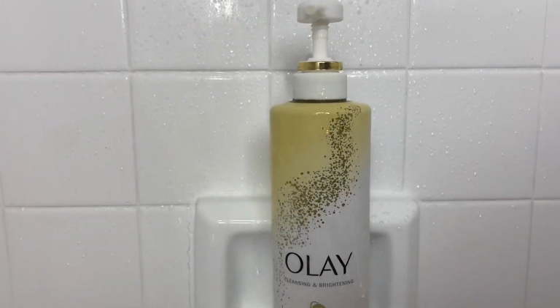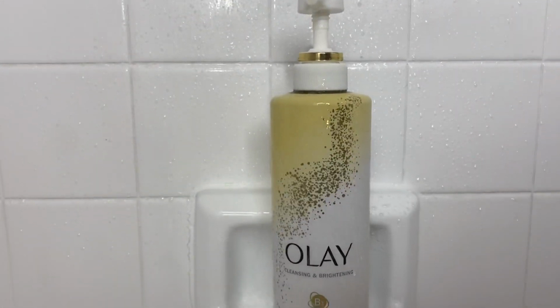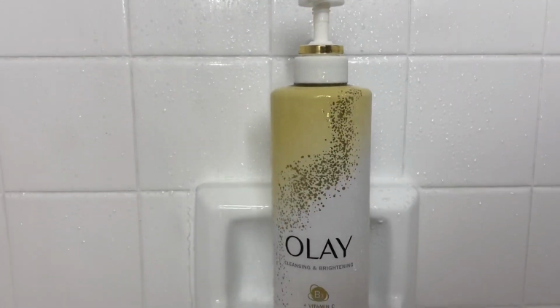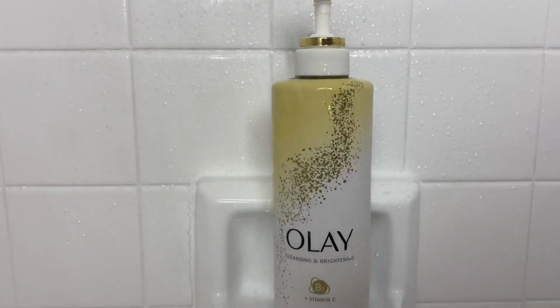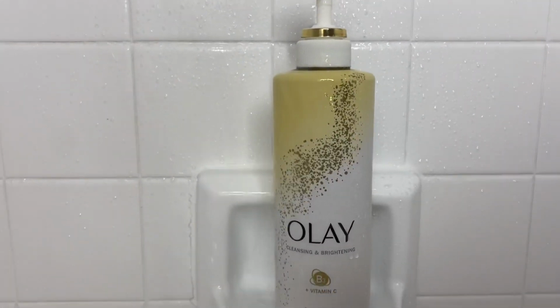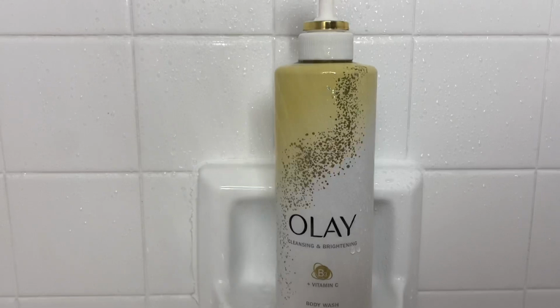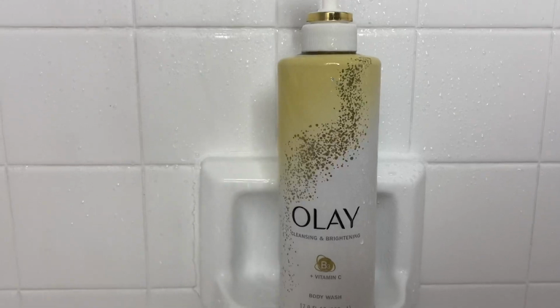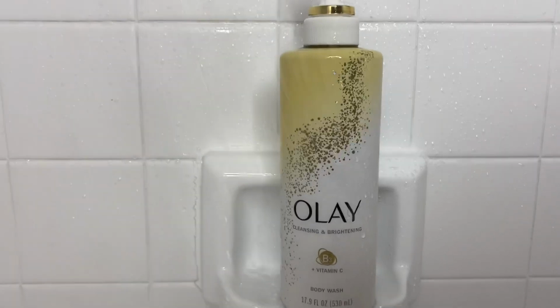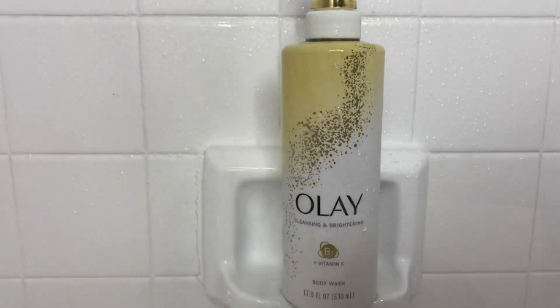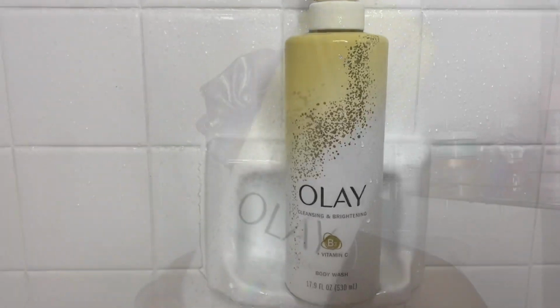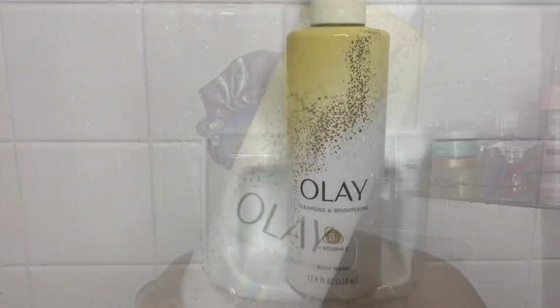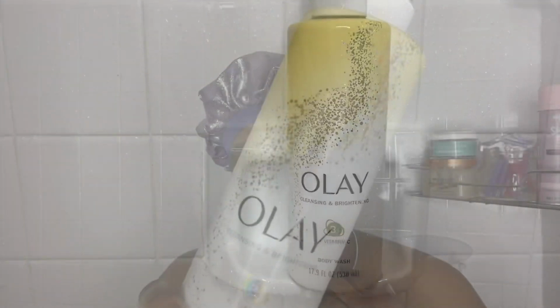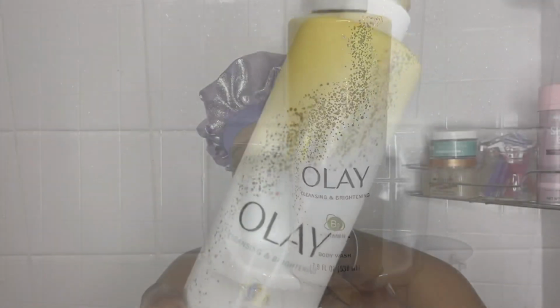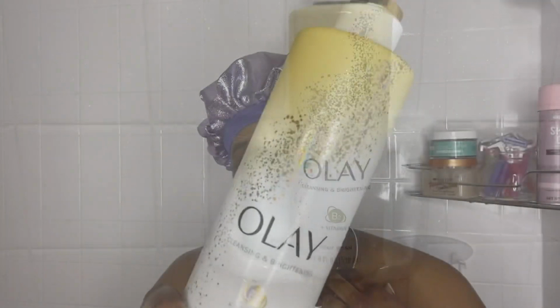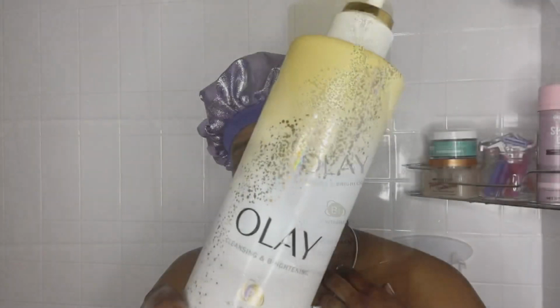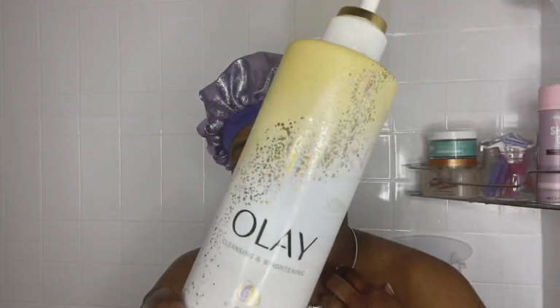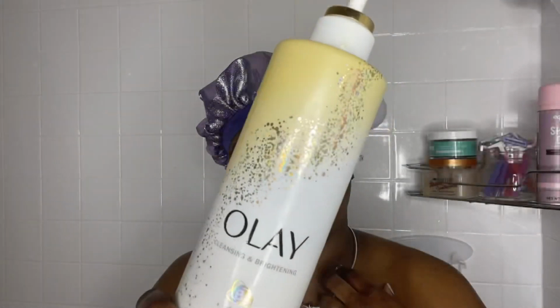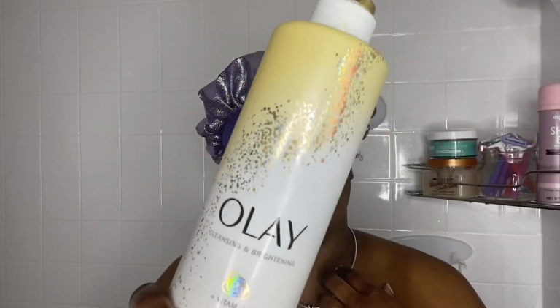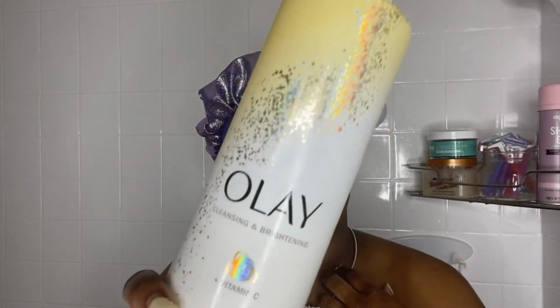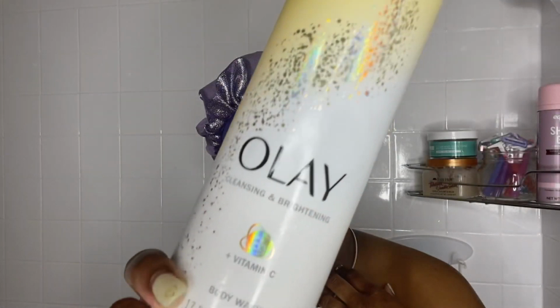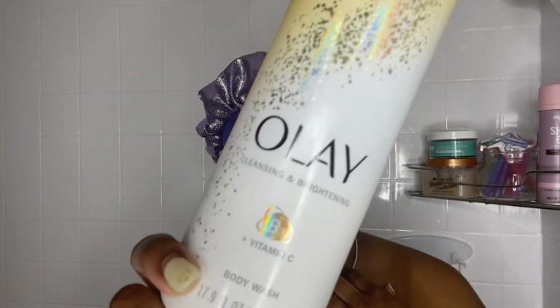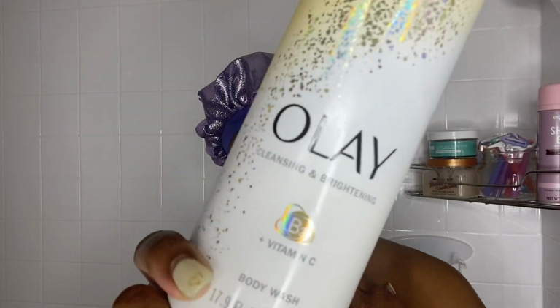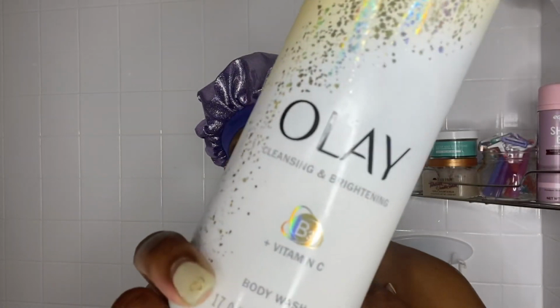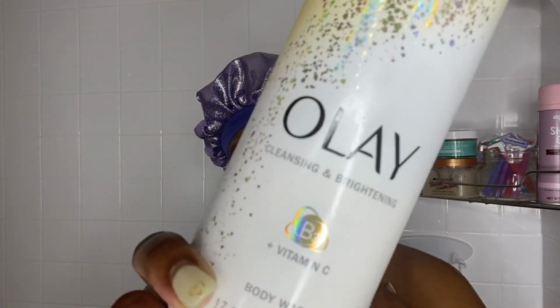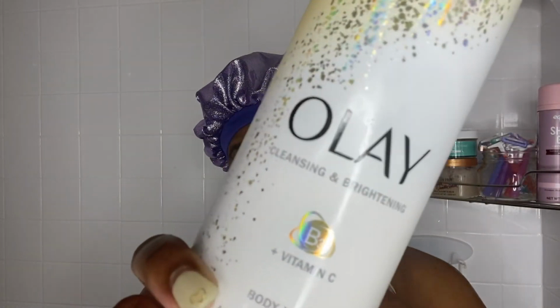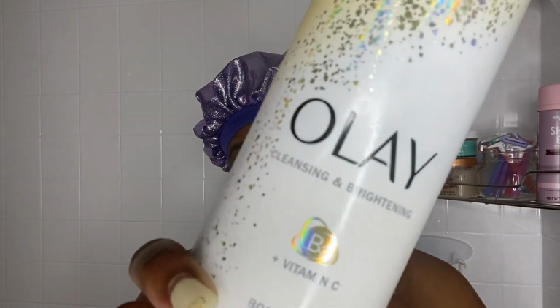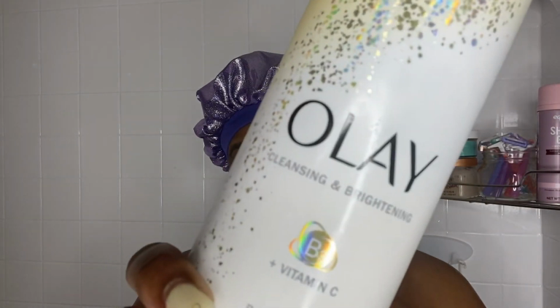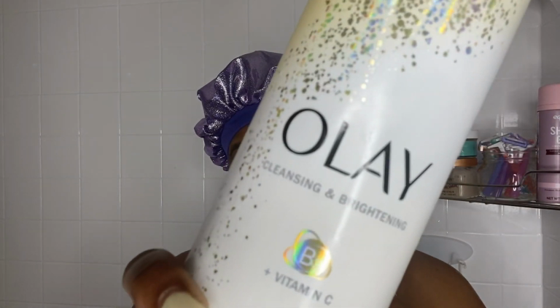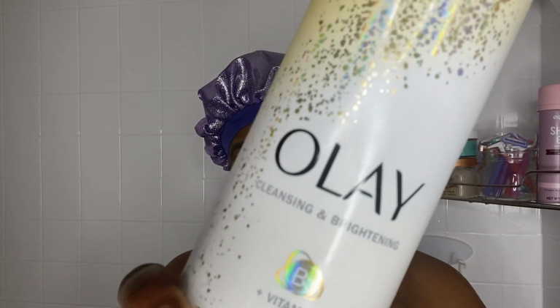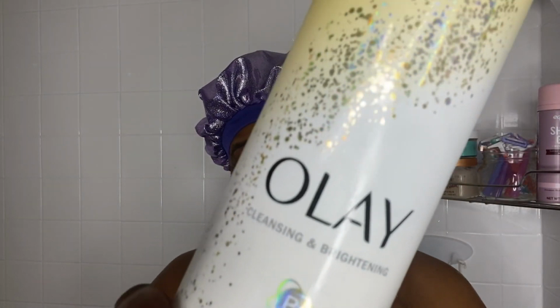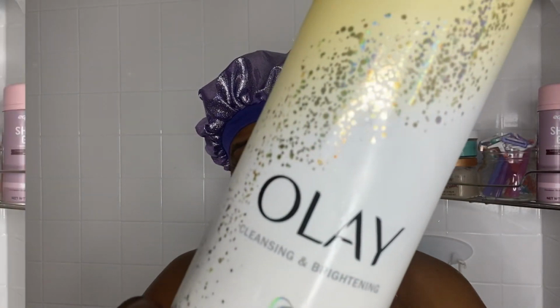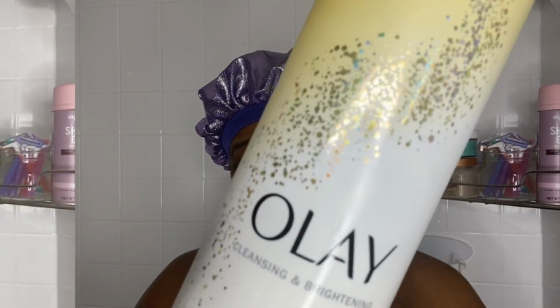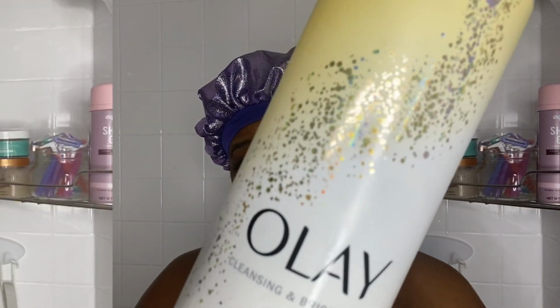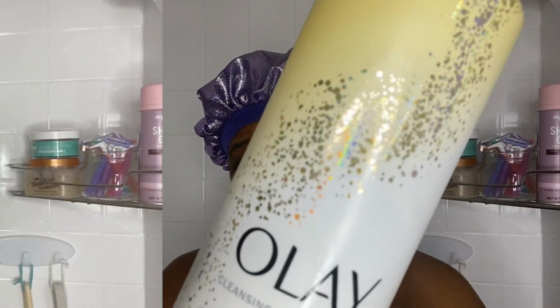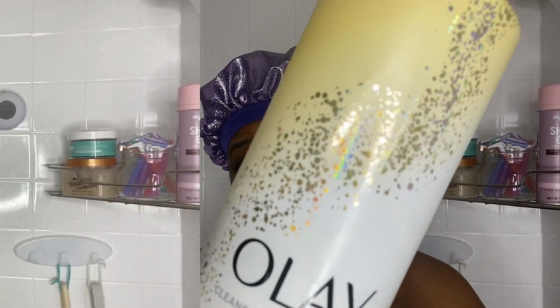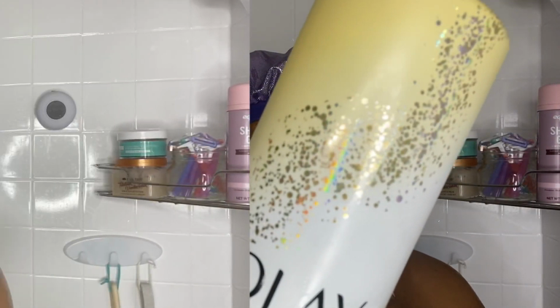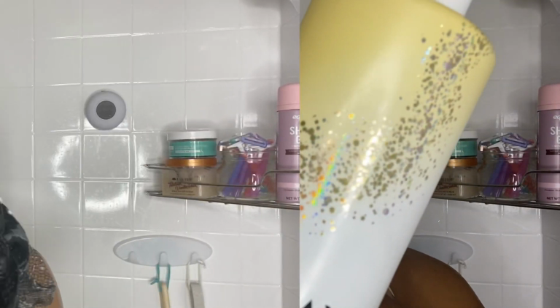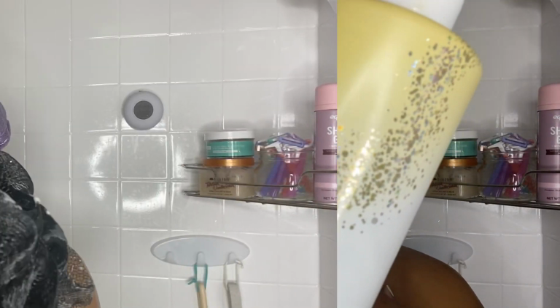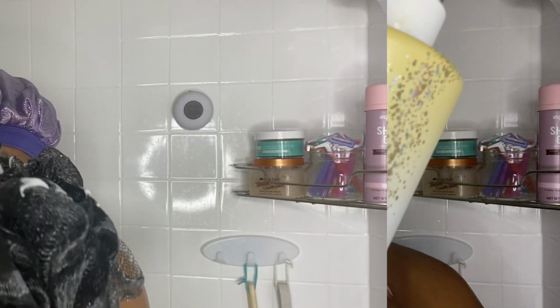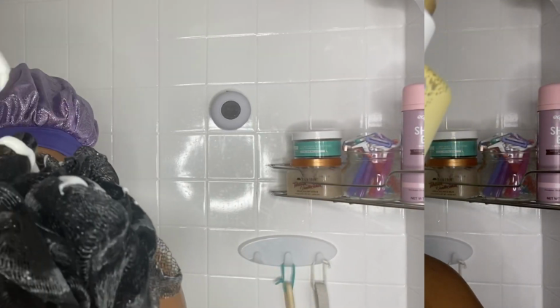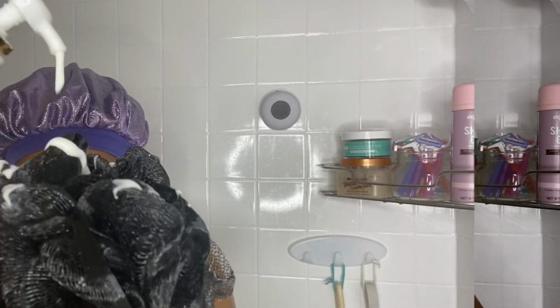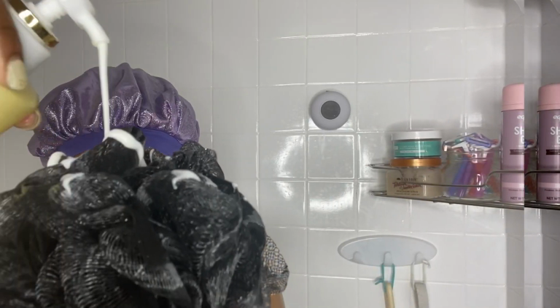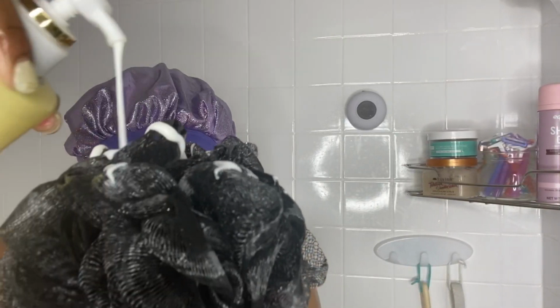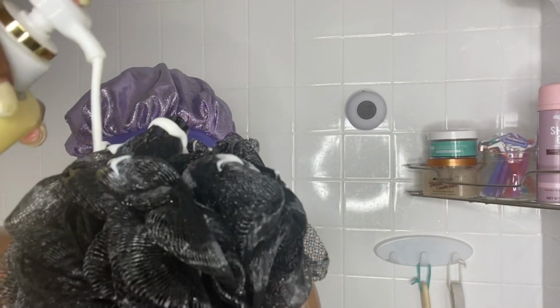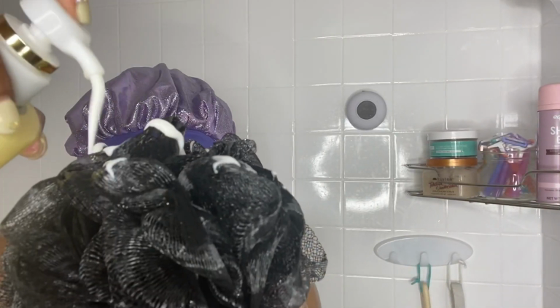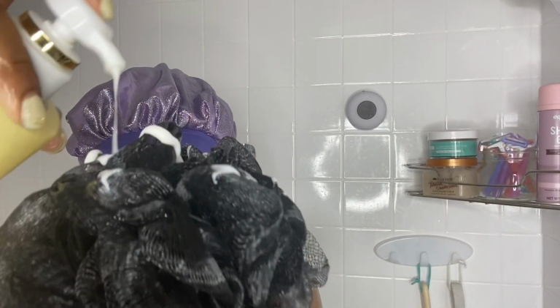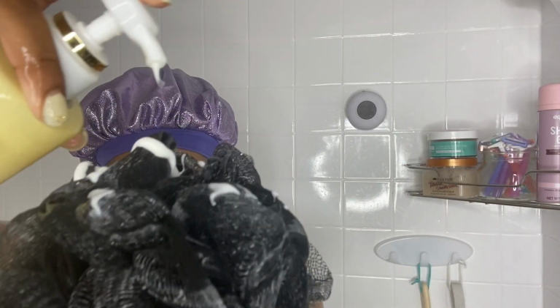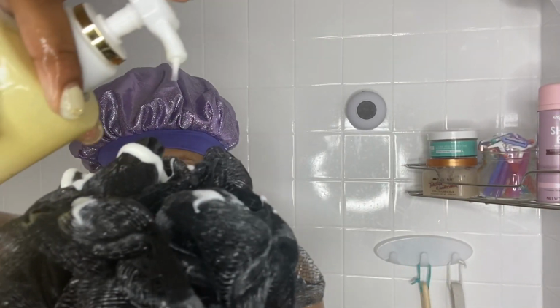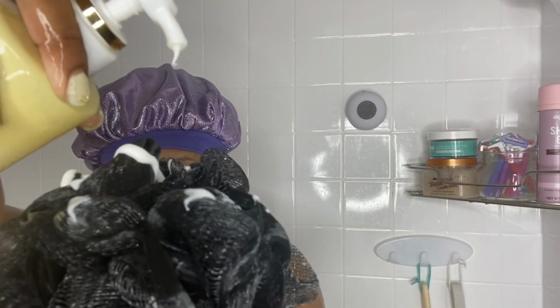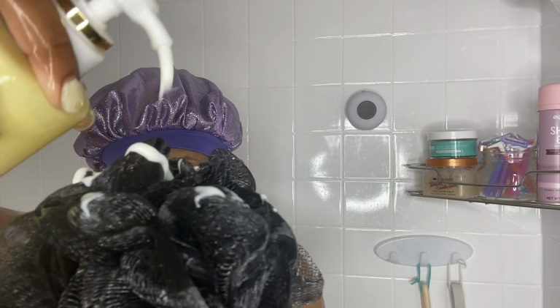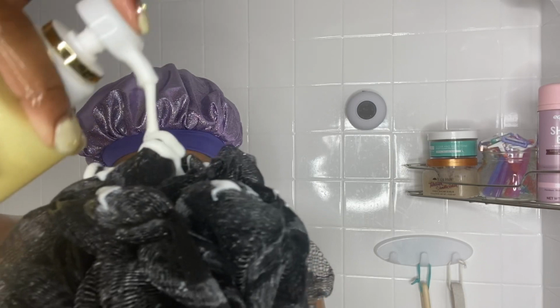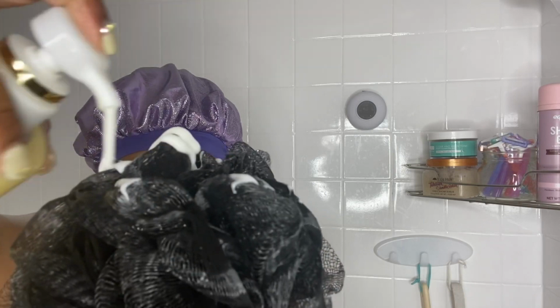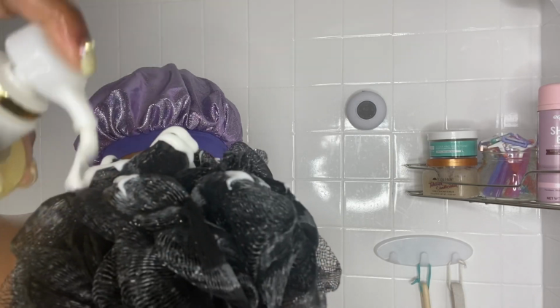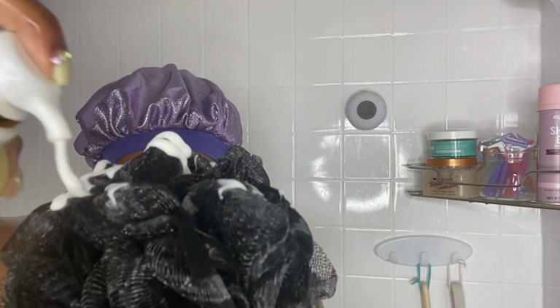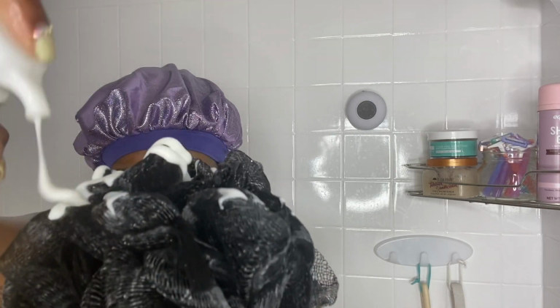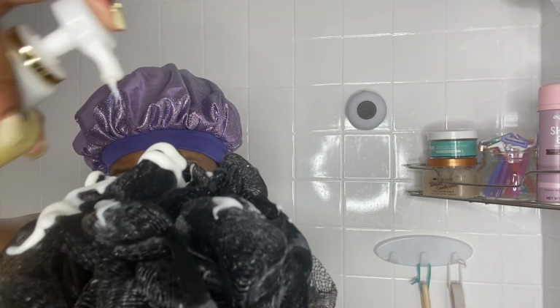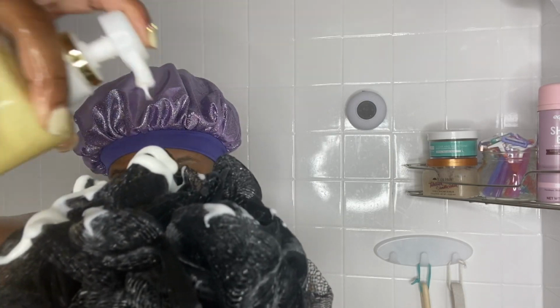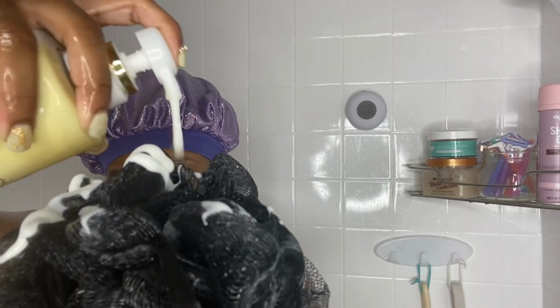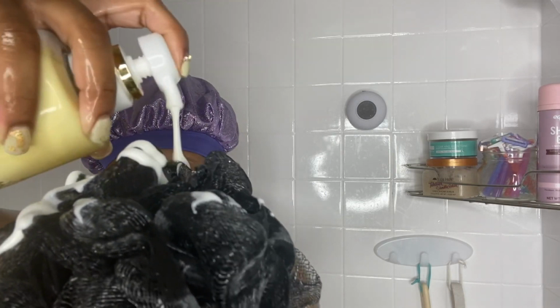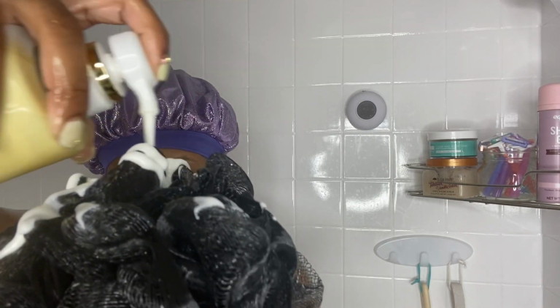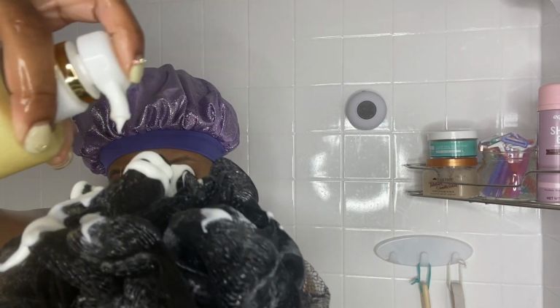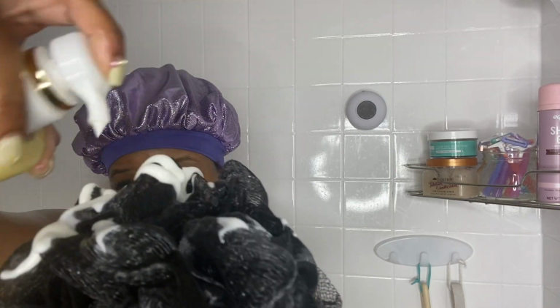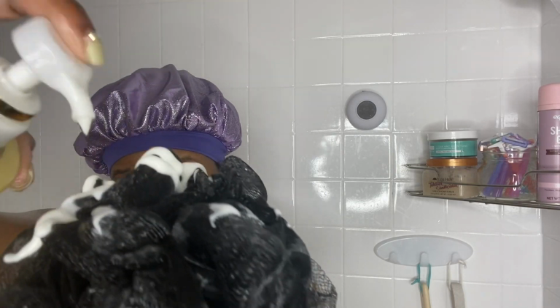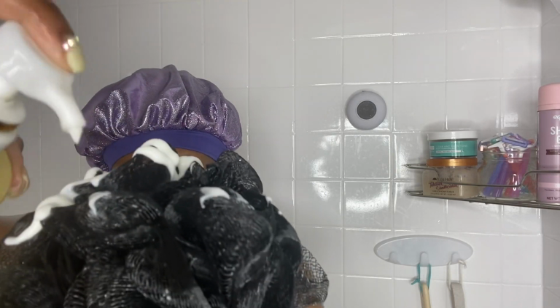First things first, I'm going in with my Olay. This scent smells divine. I highly recommend it.